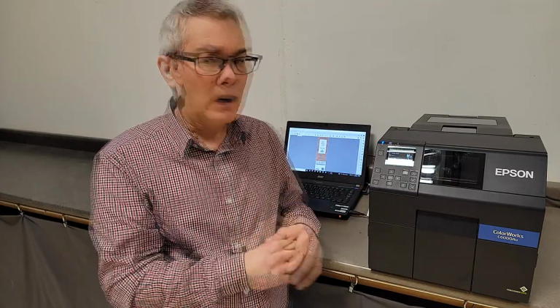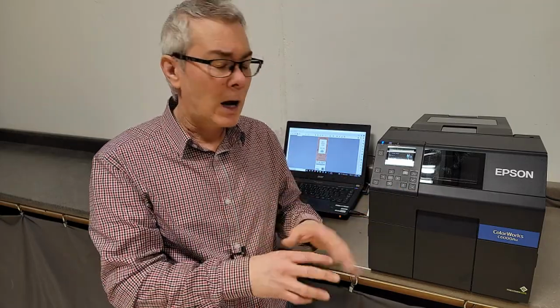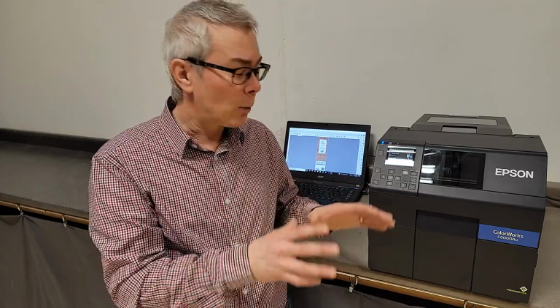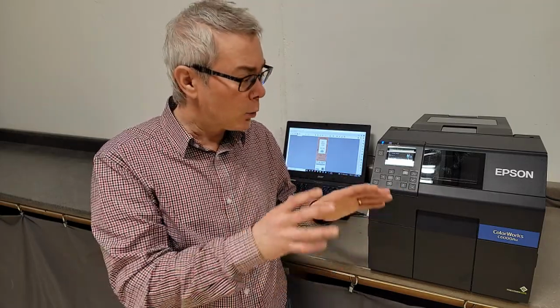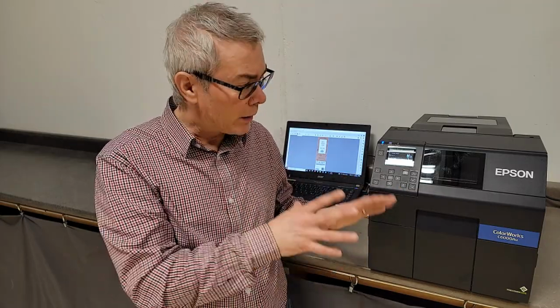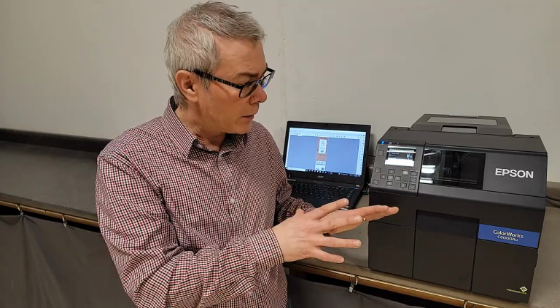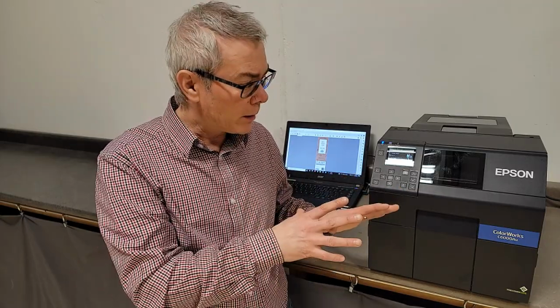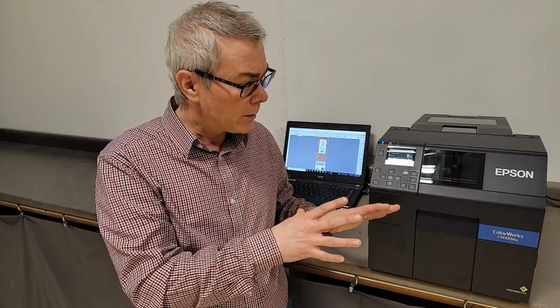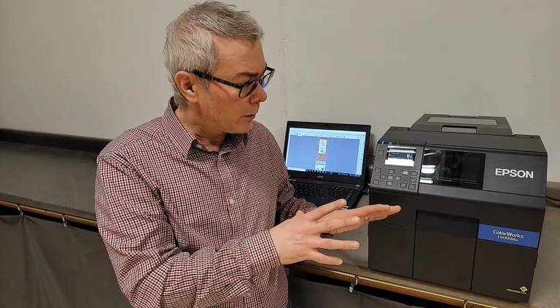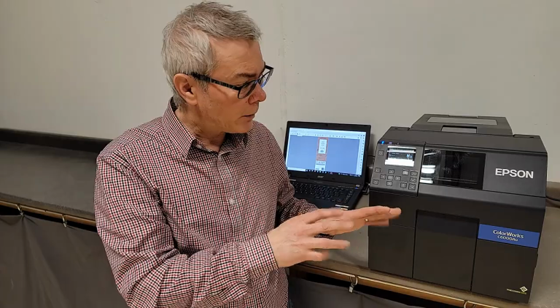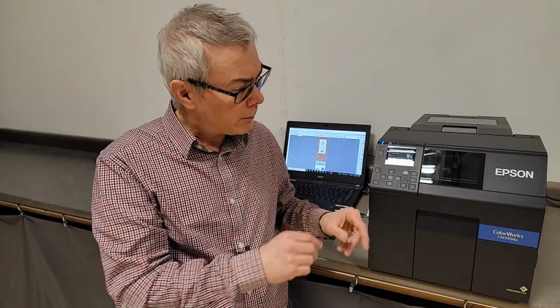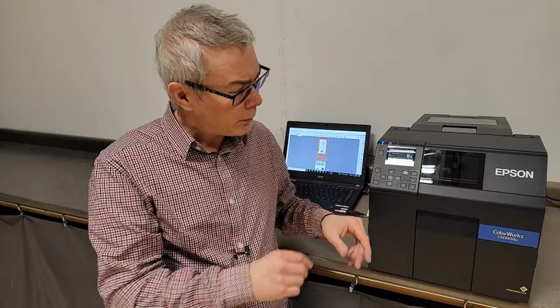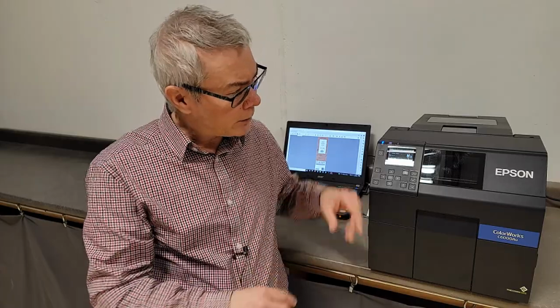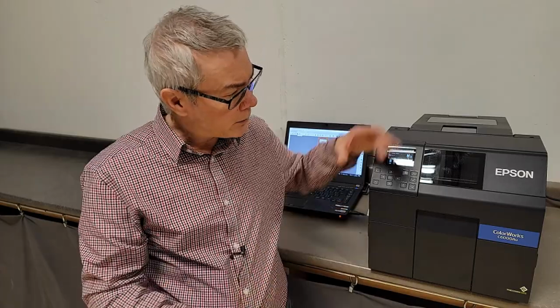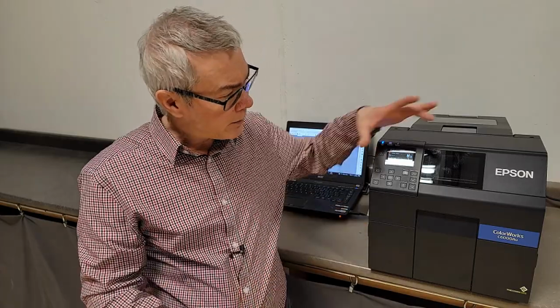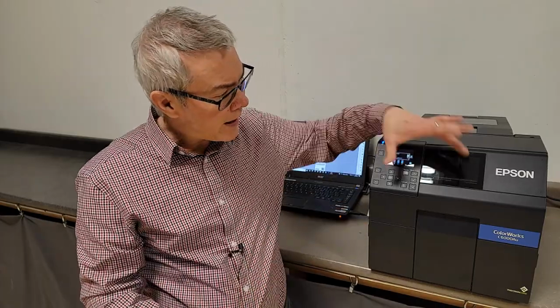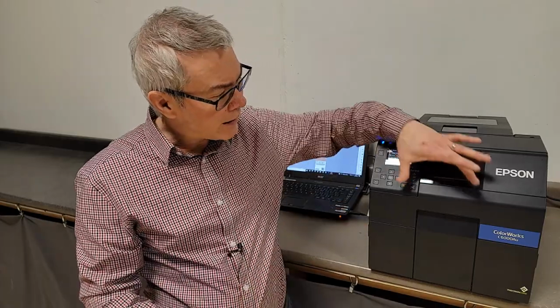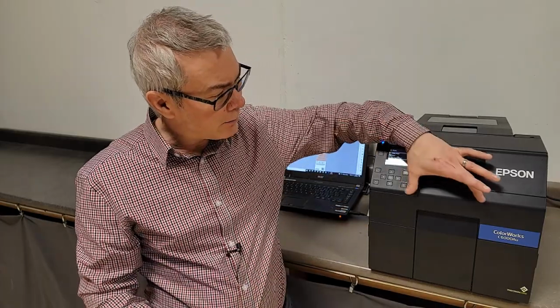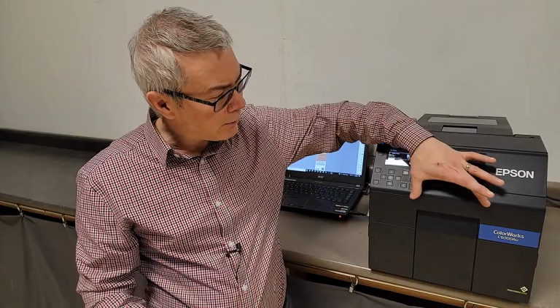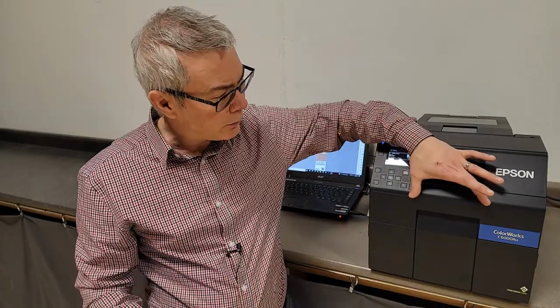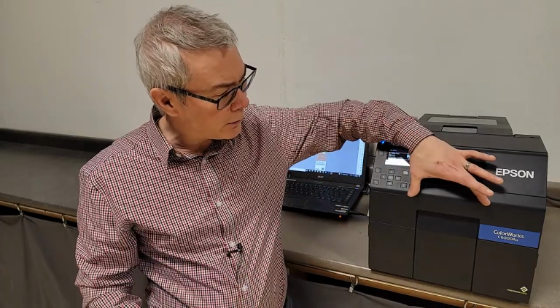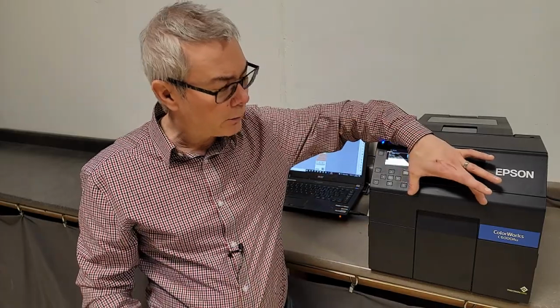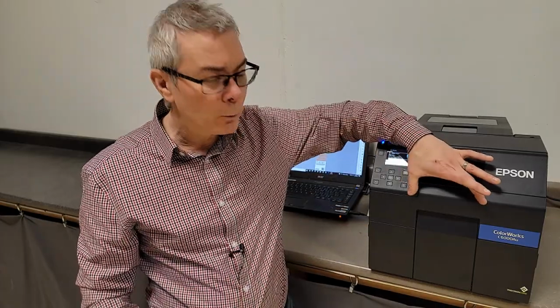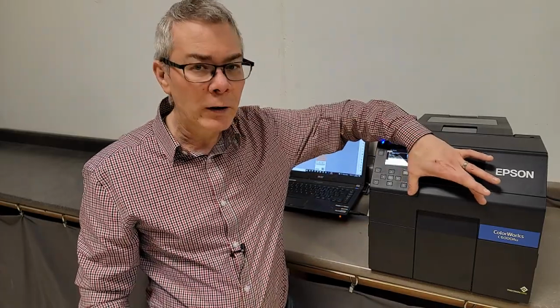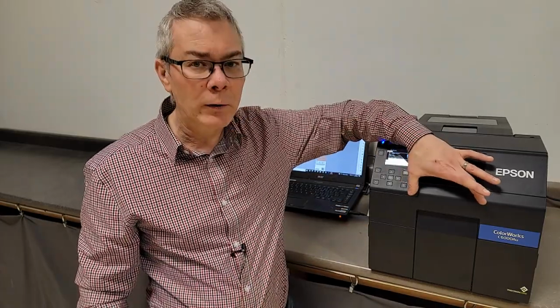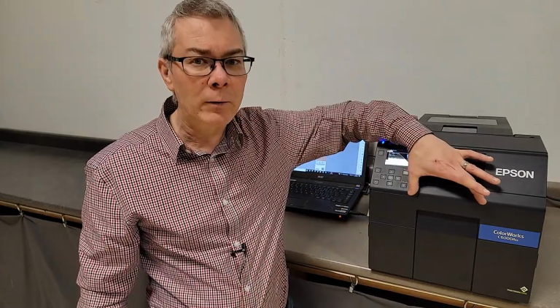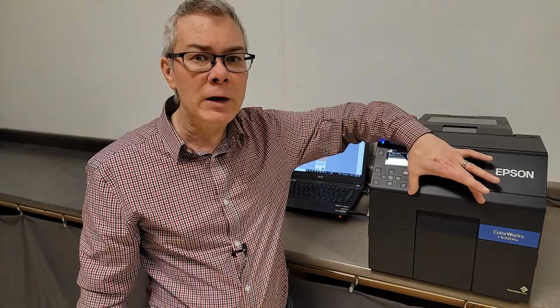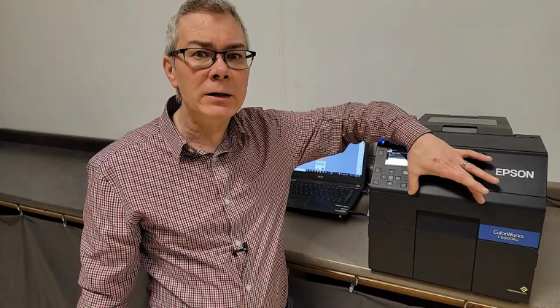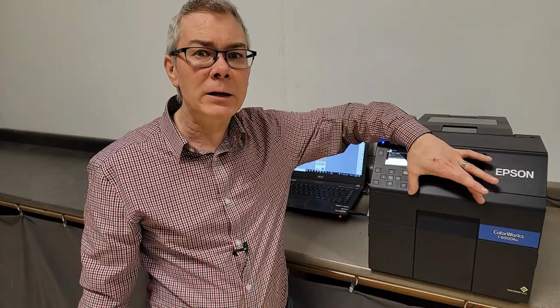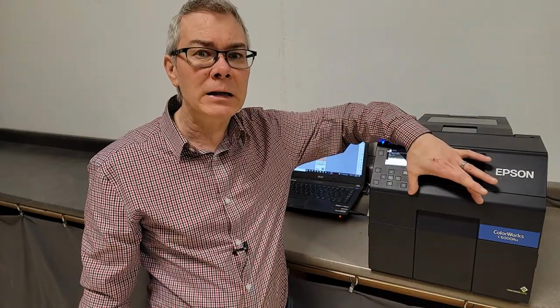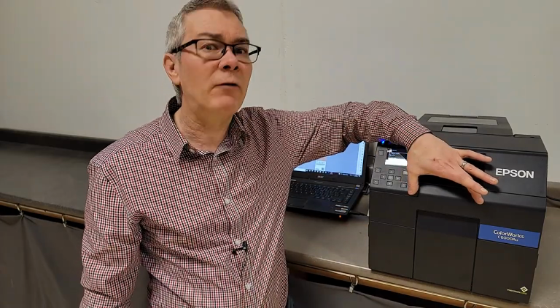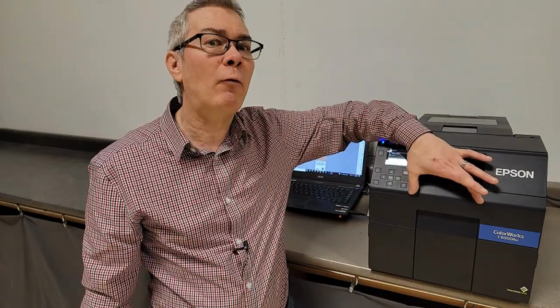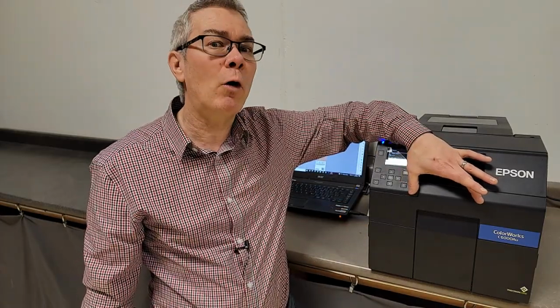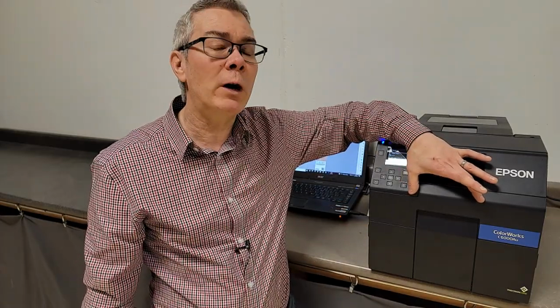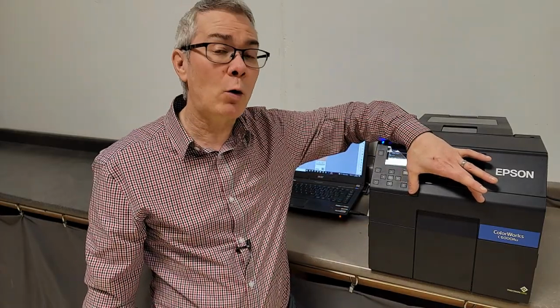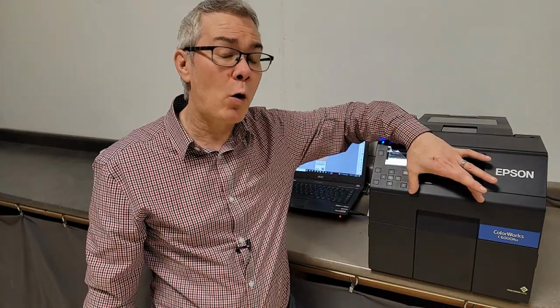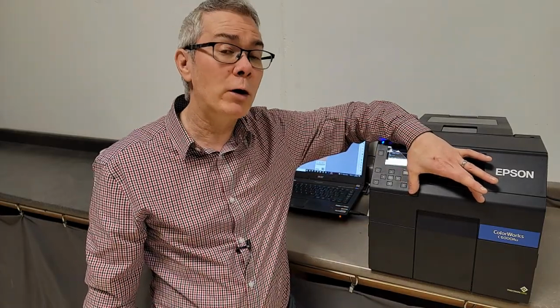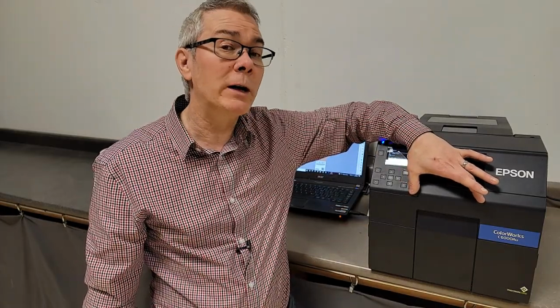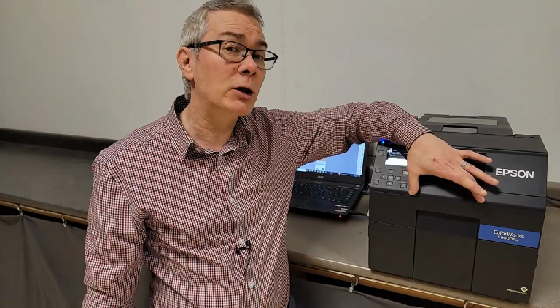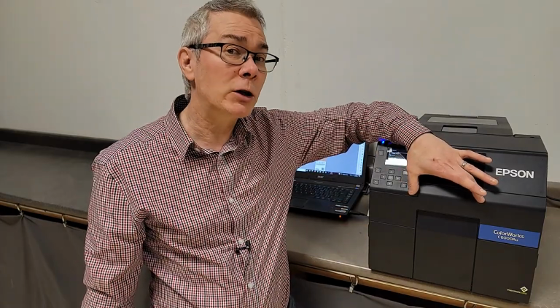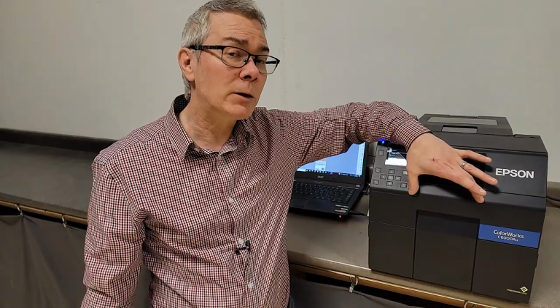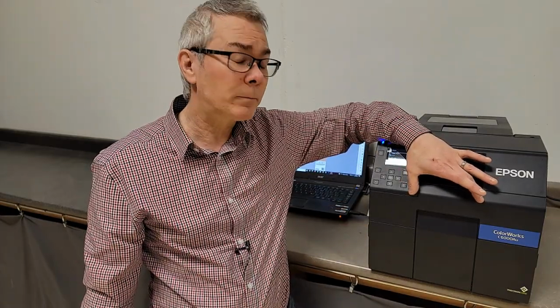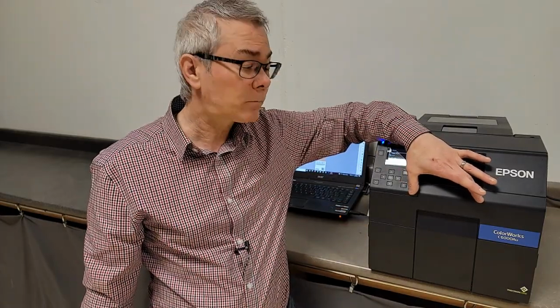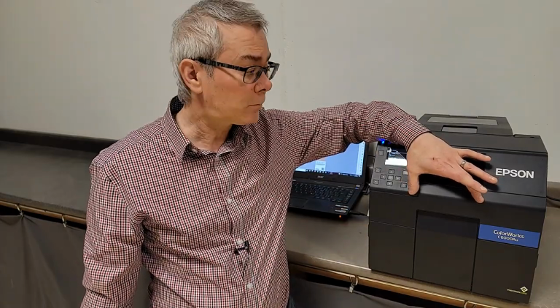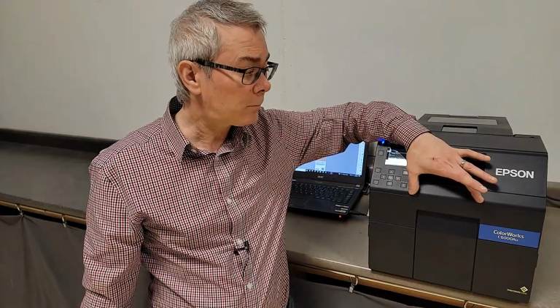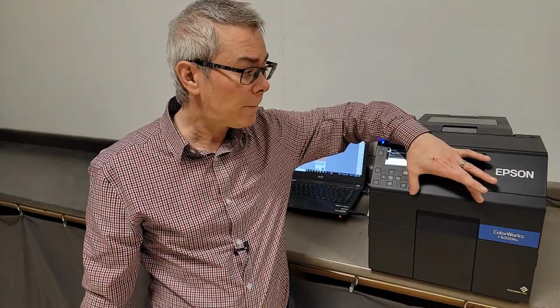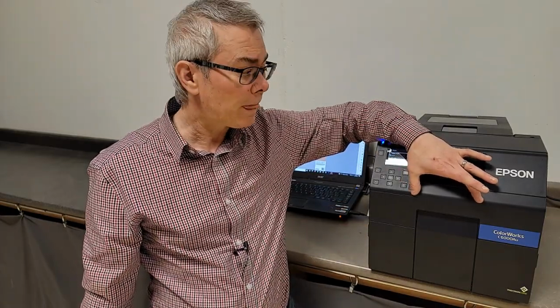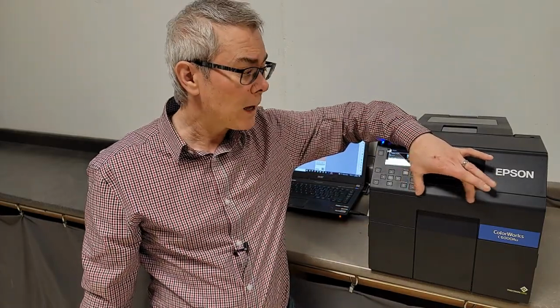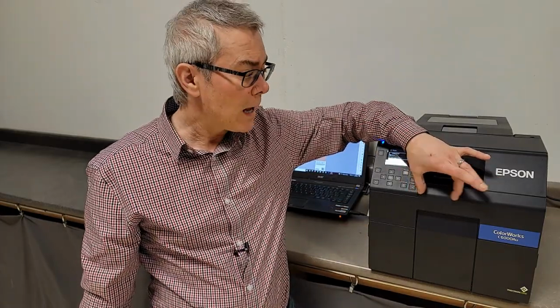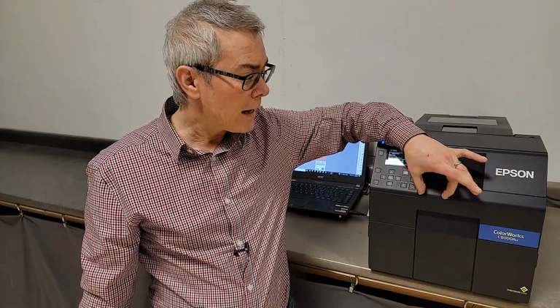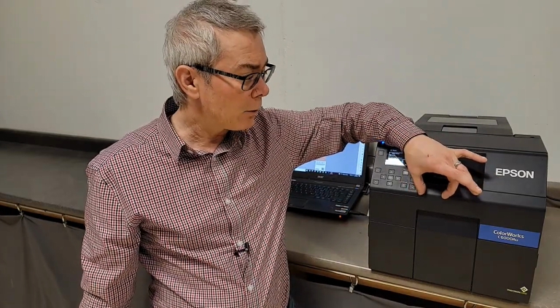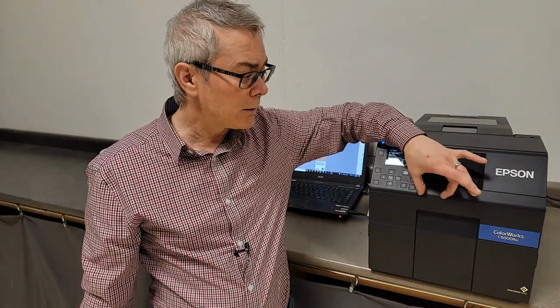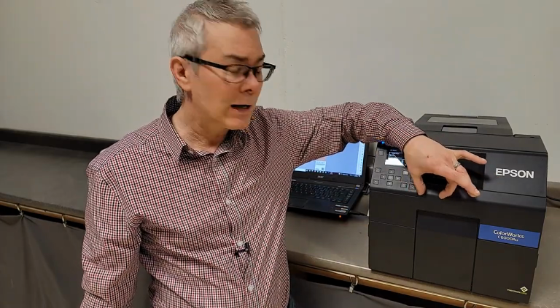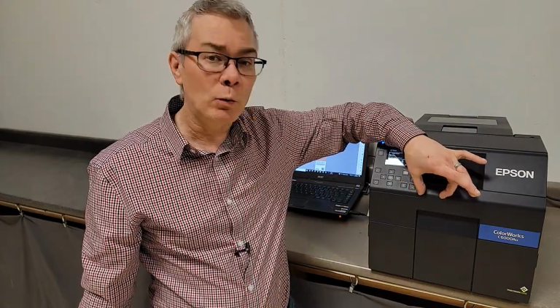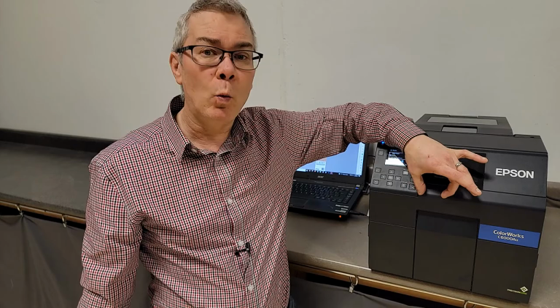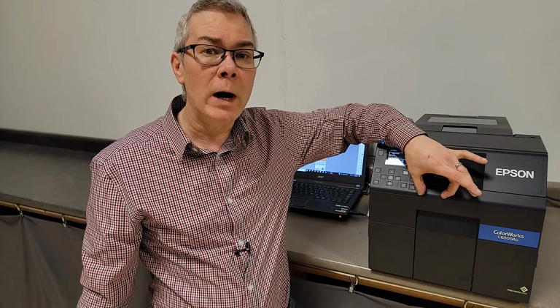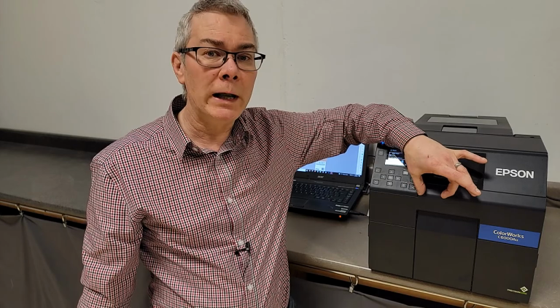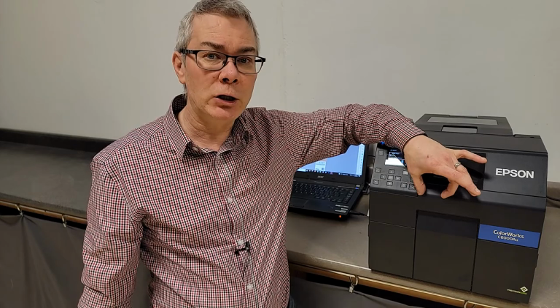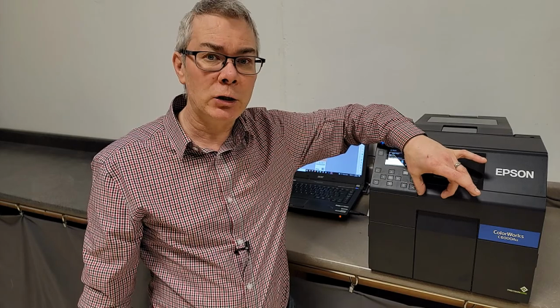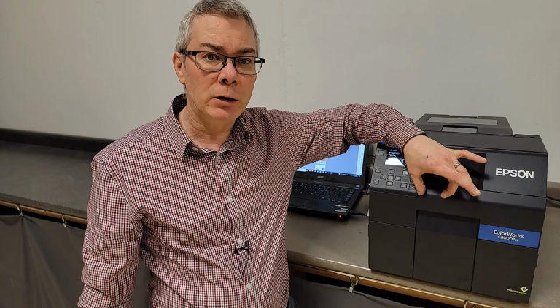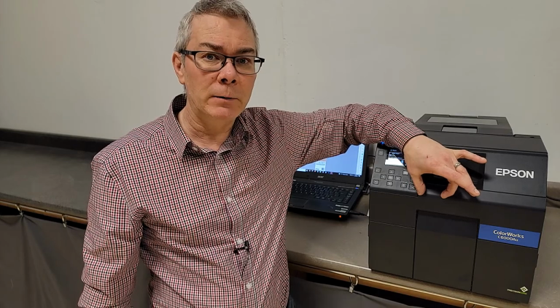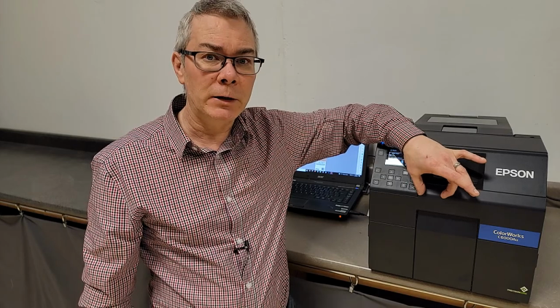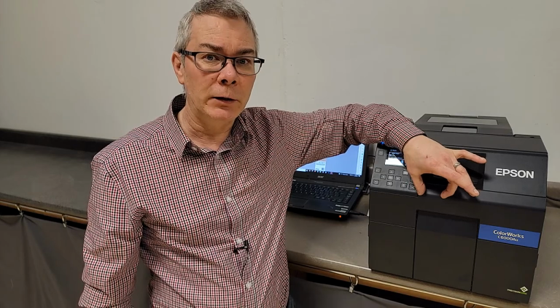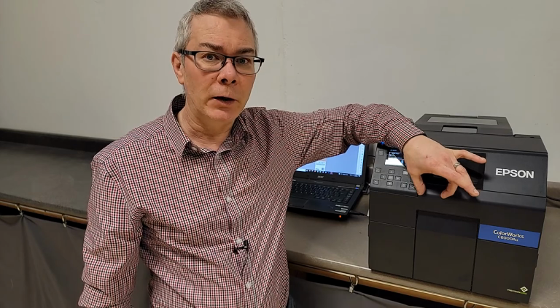A couple quick things about the printer: the maximum print width is four and a quarter inches, and it will go down to one inch material.